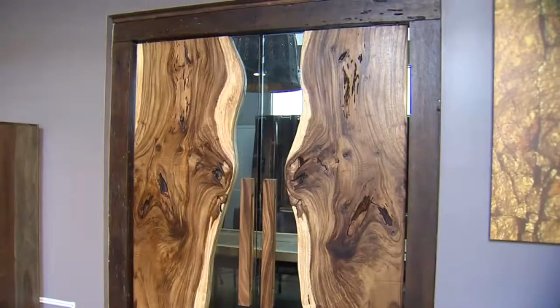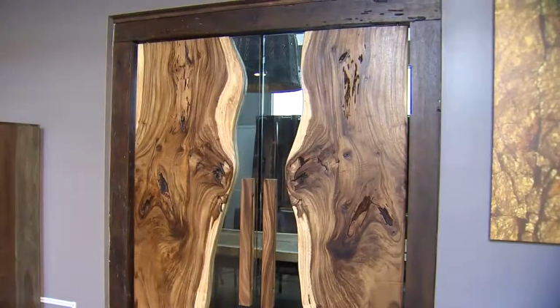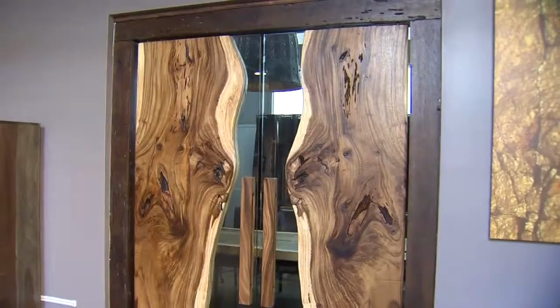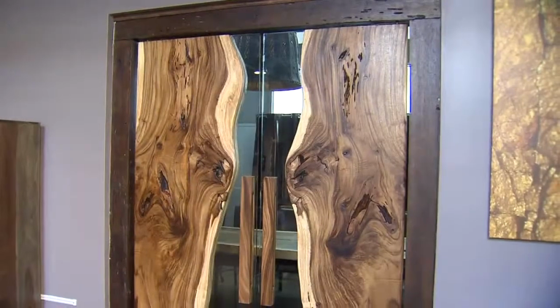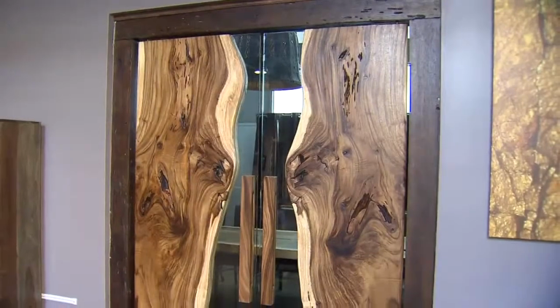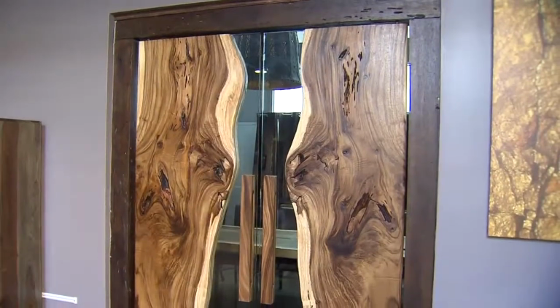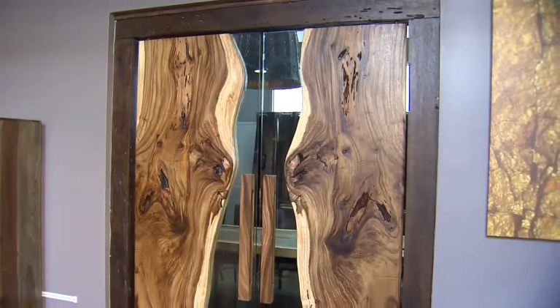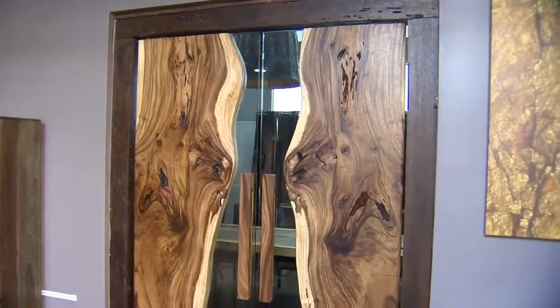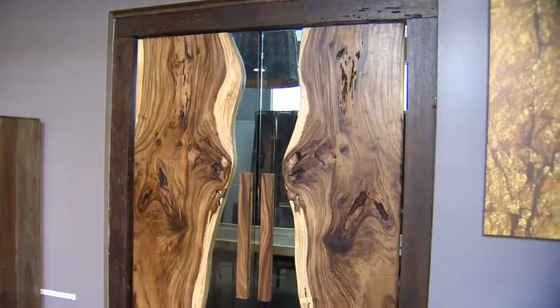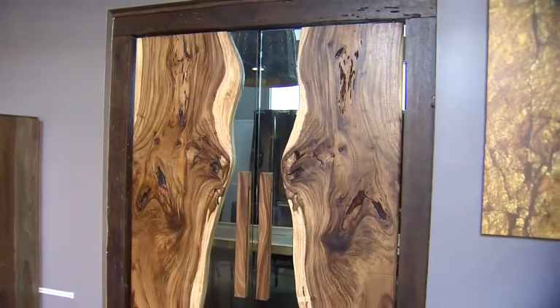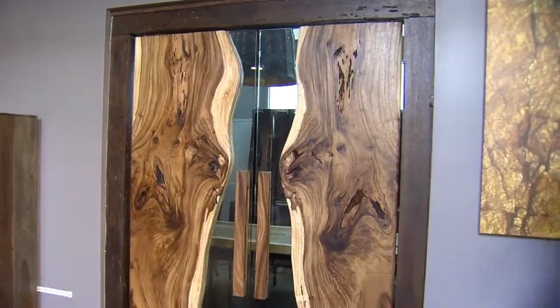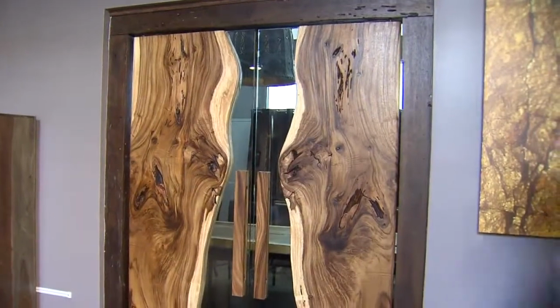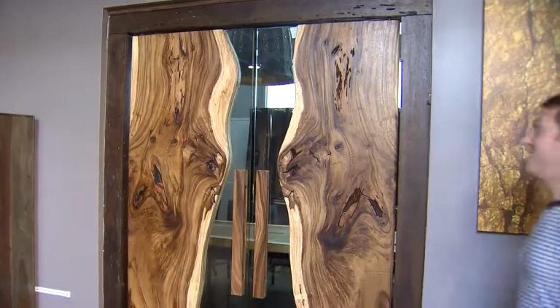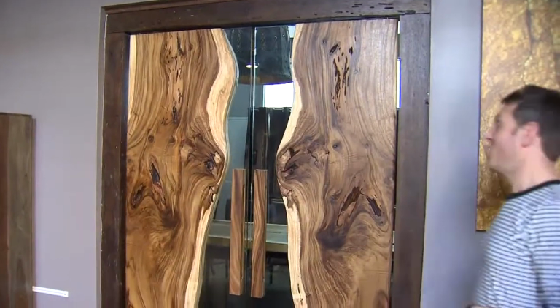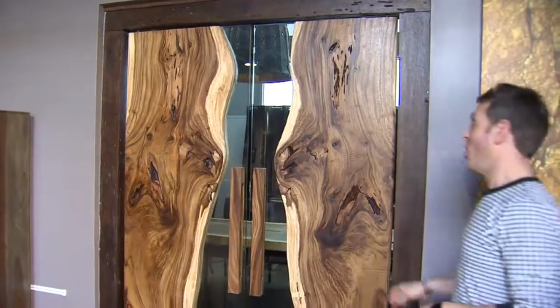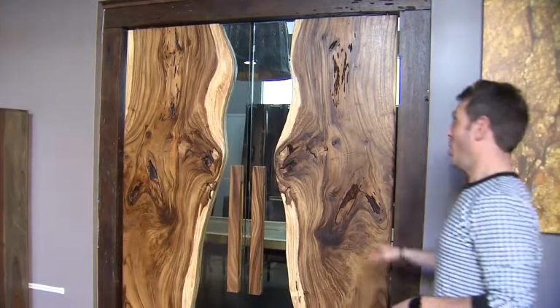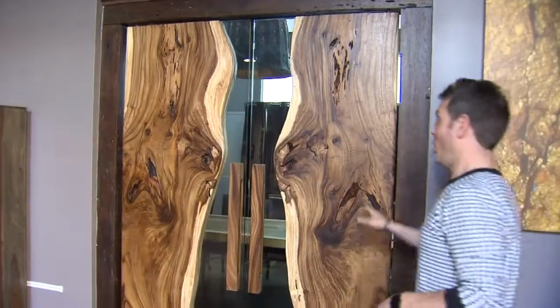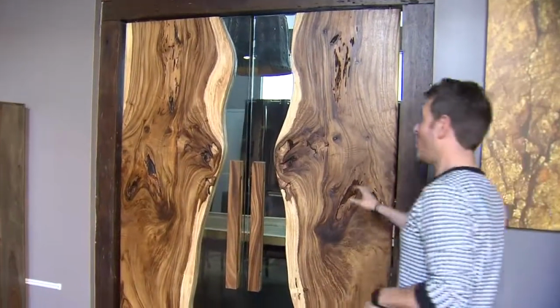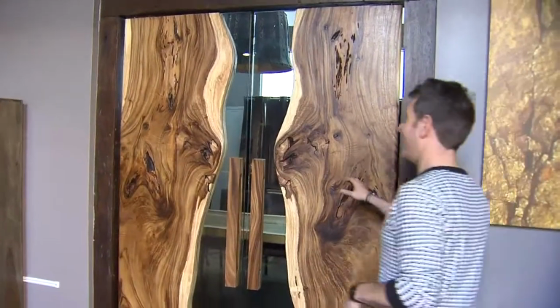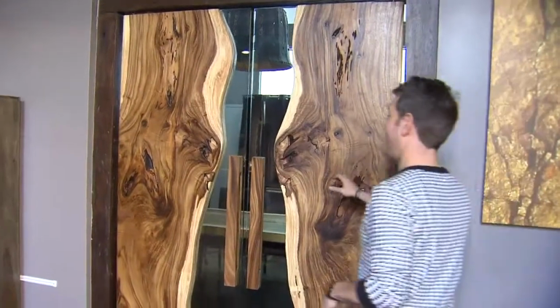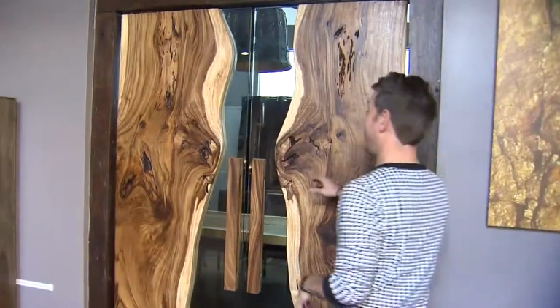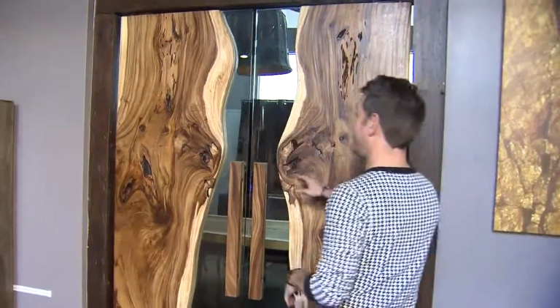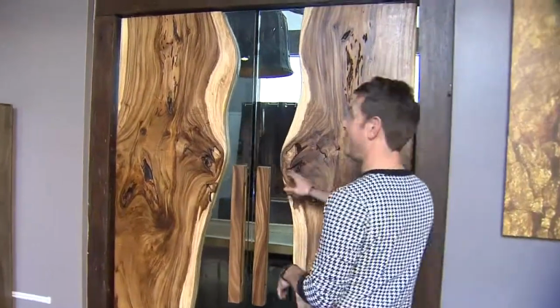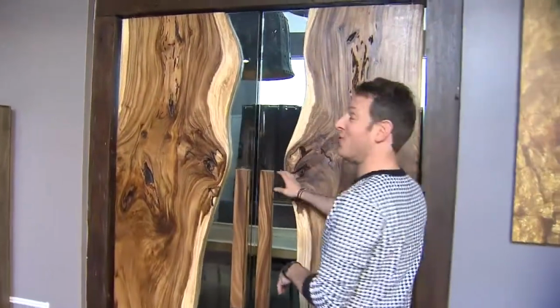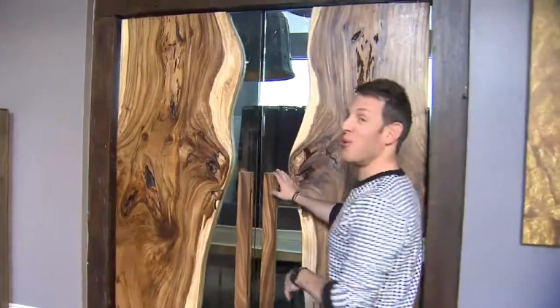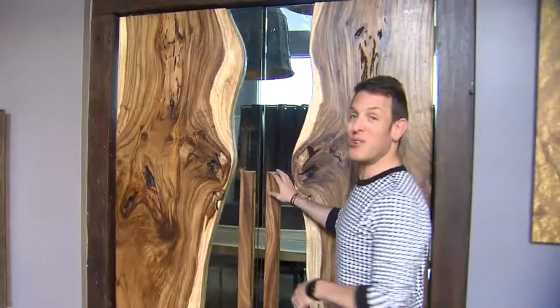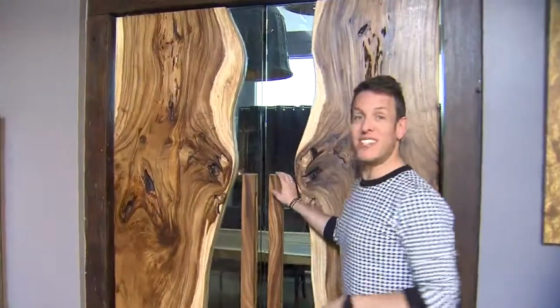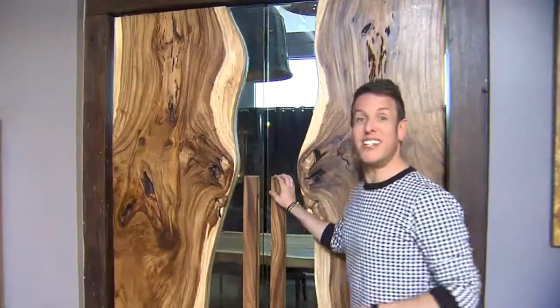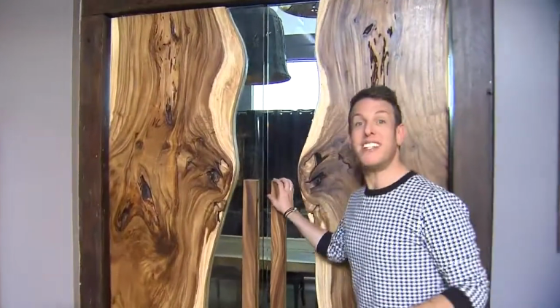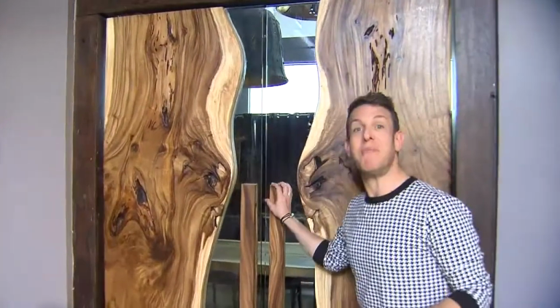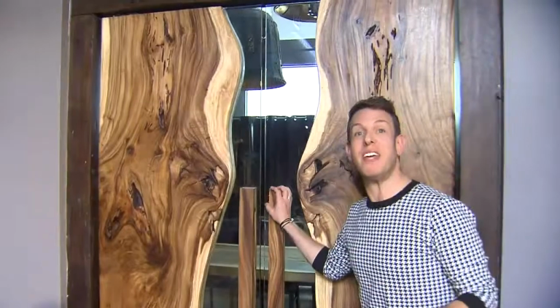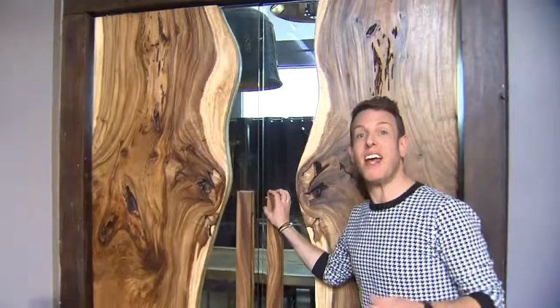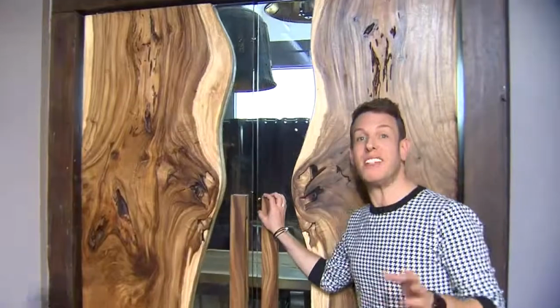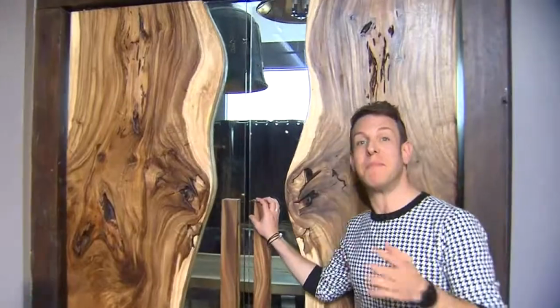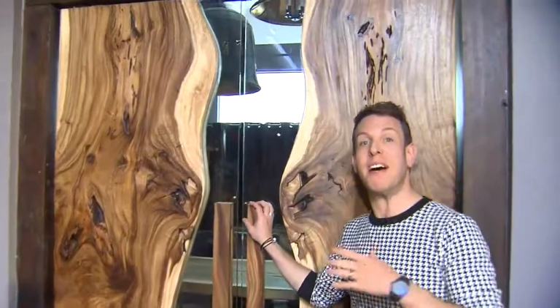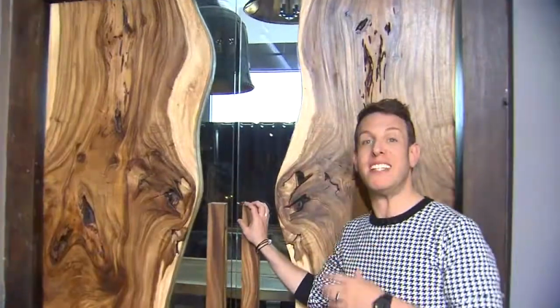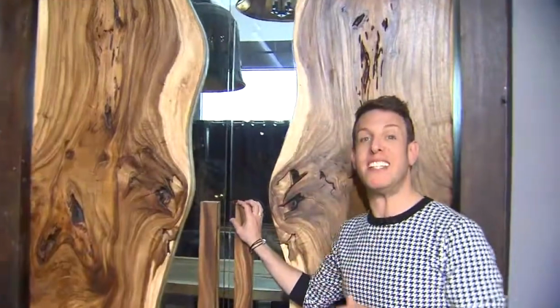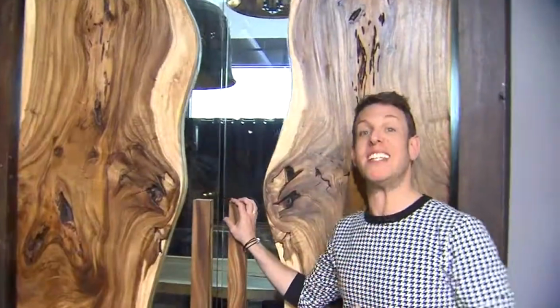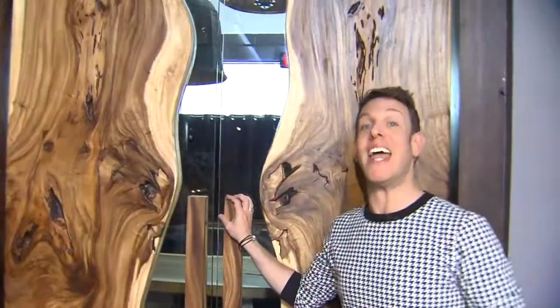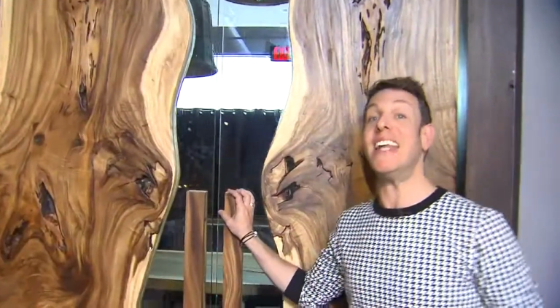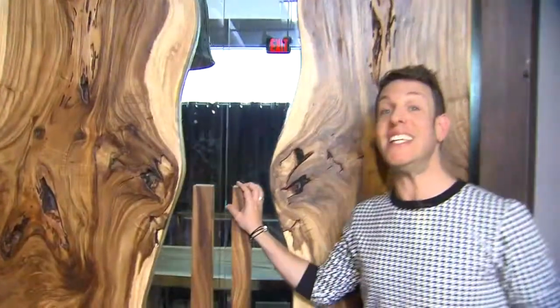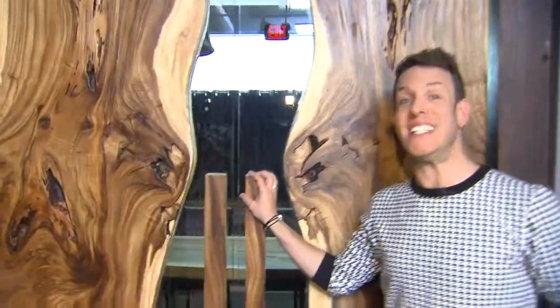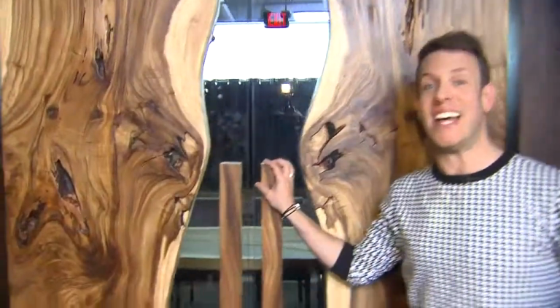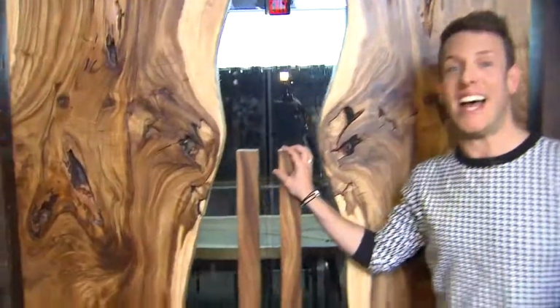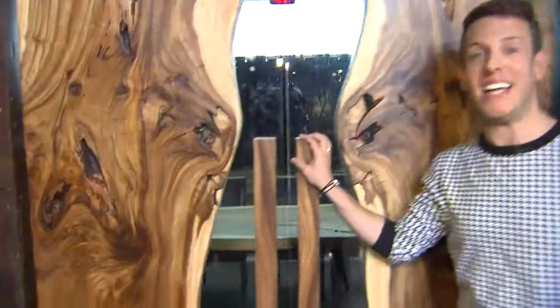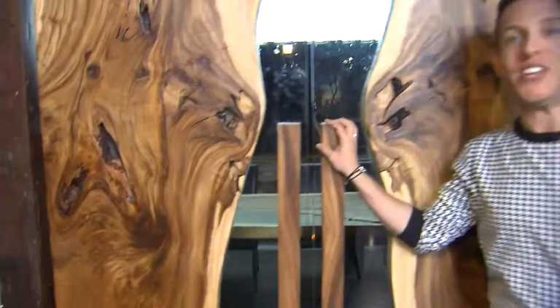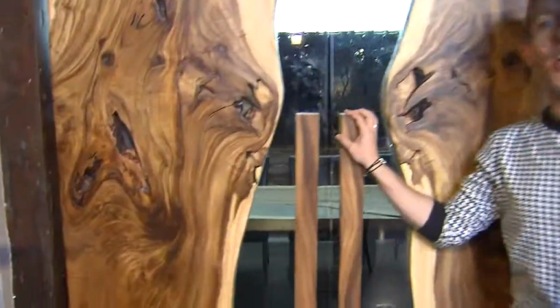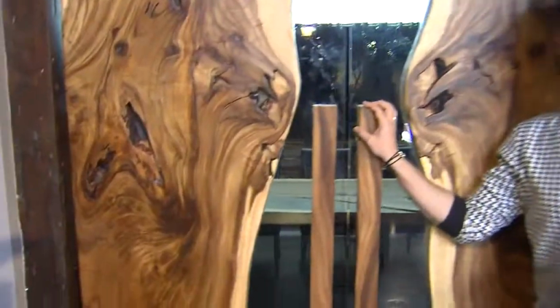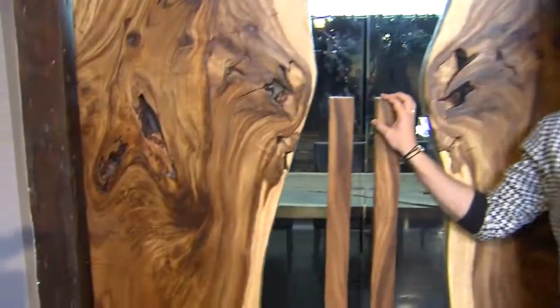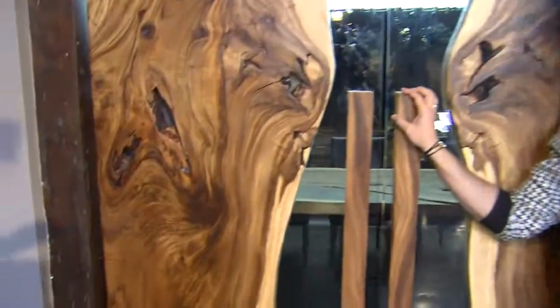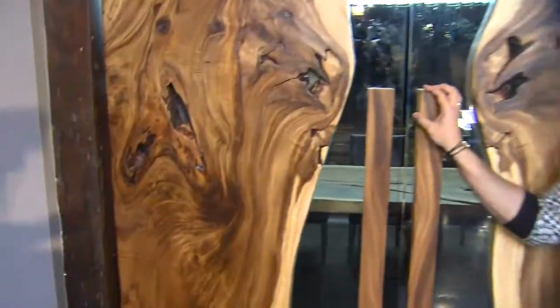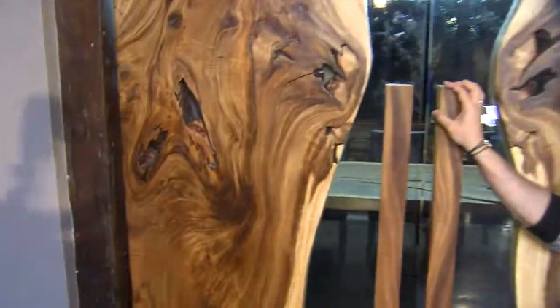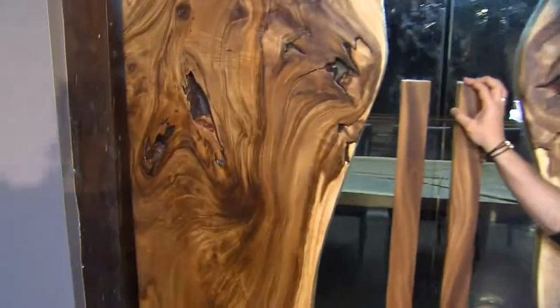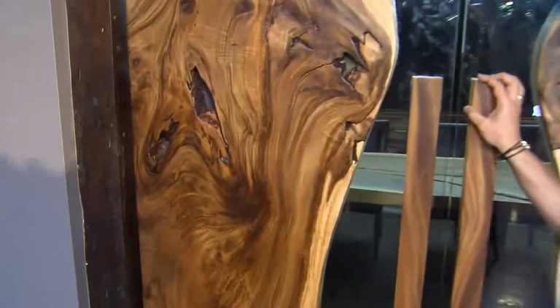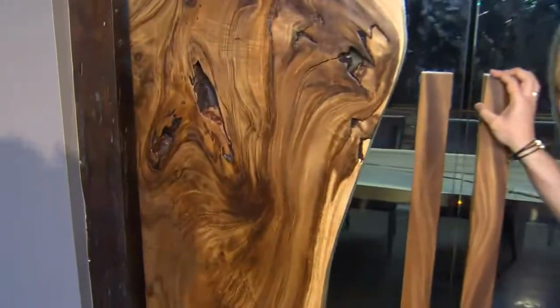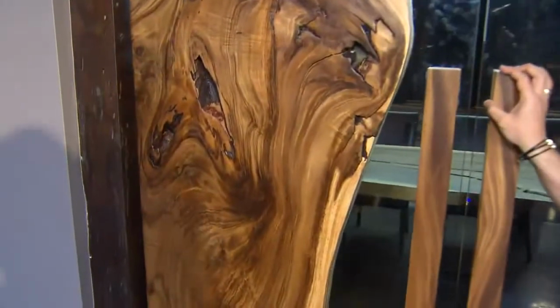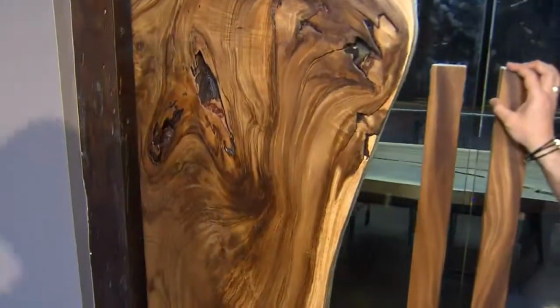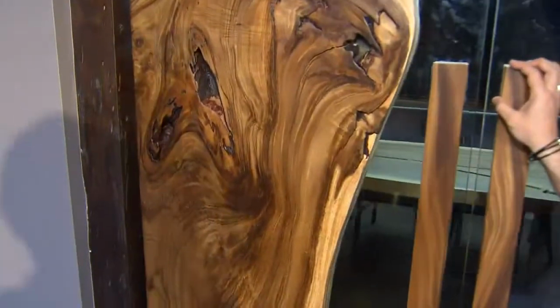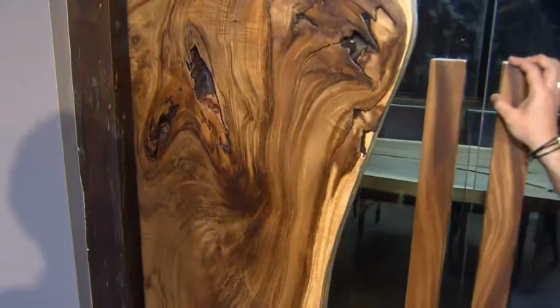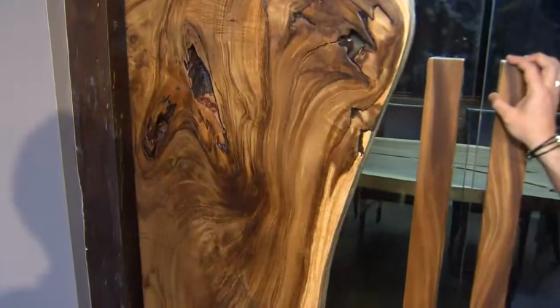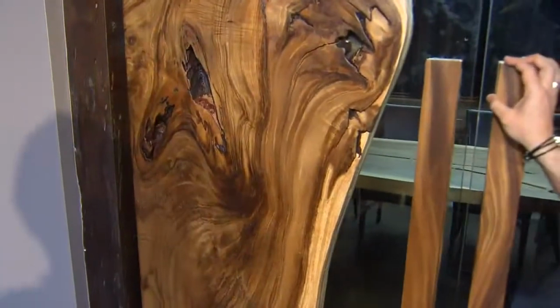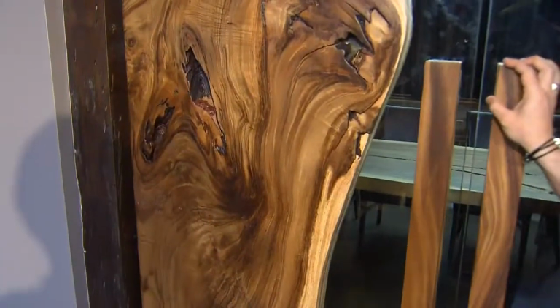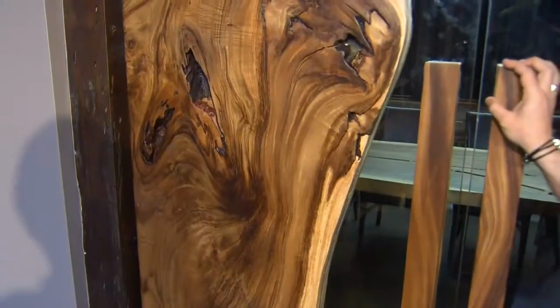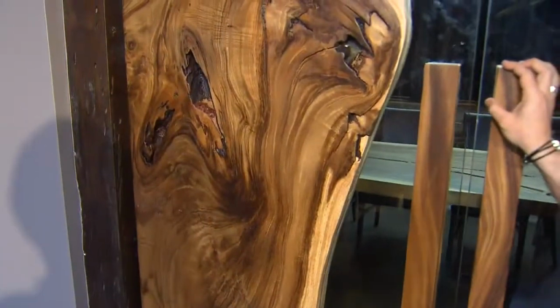And speaking of statements, look at these doors. These can be customized into any size for a truly unique look in your home.